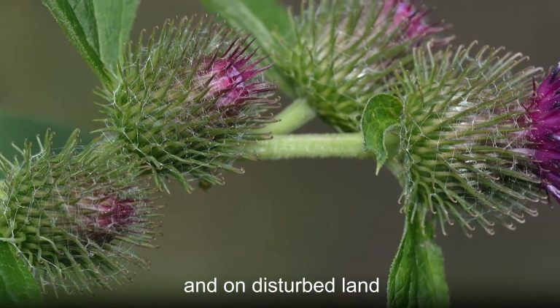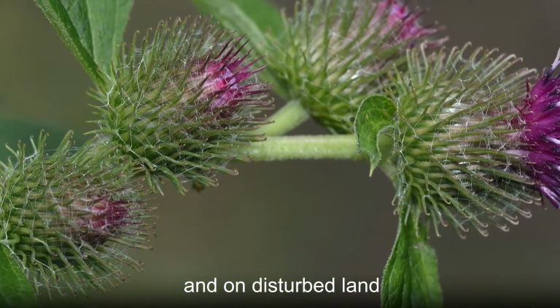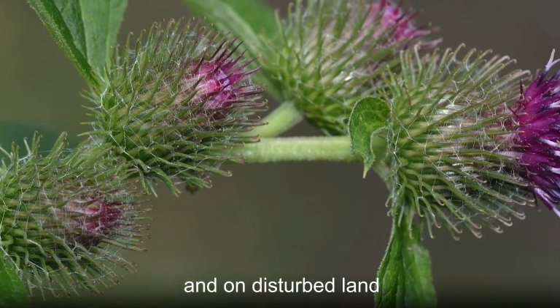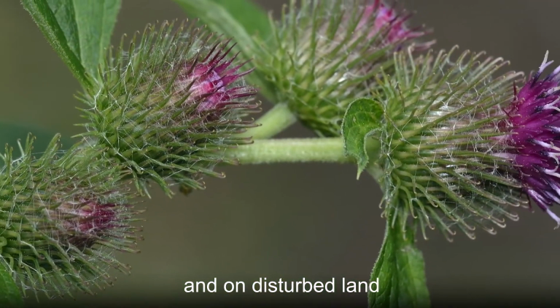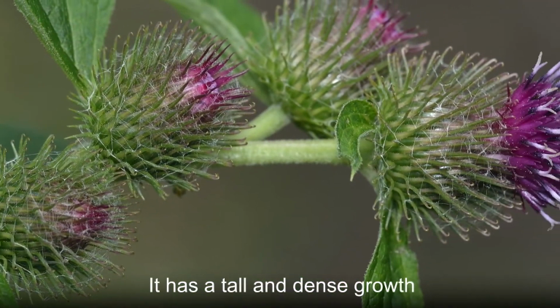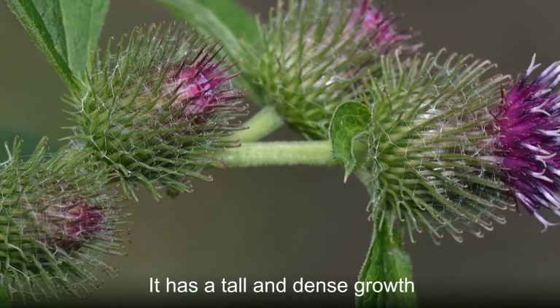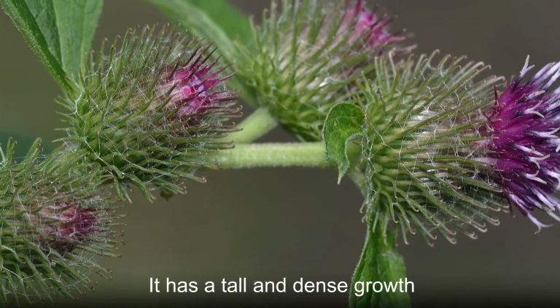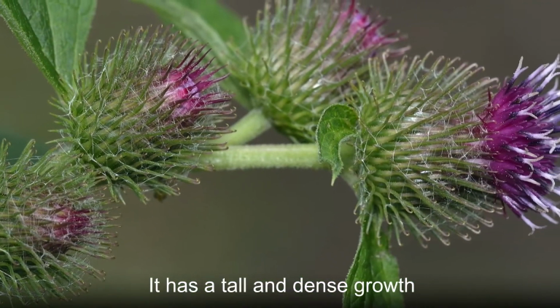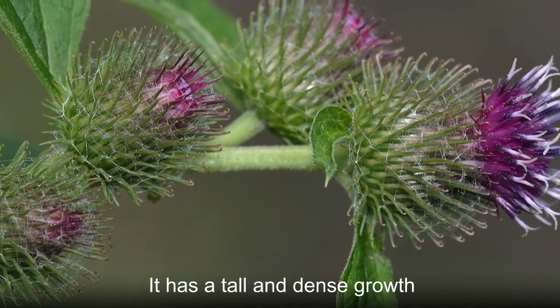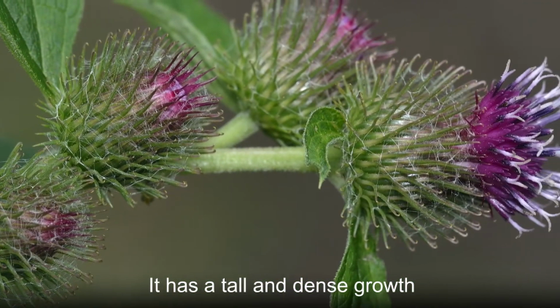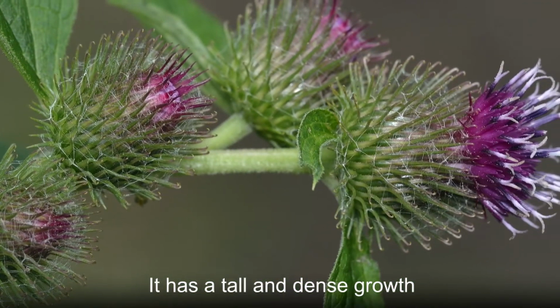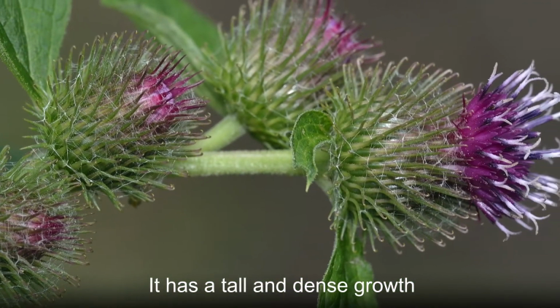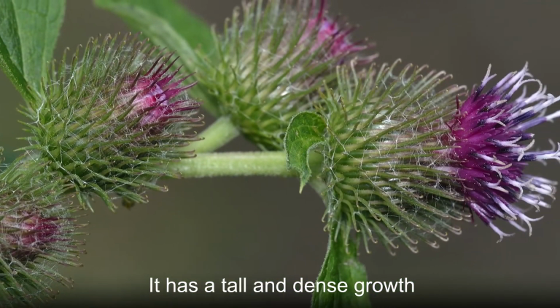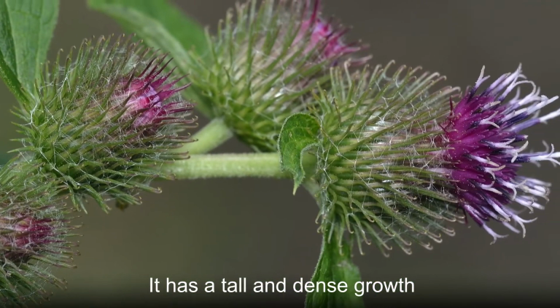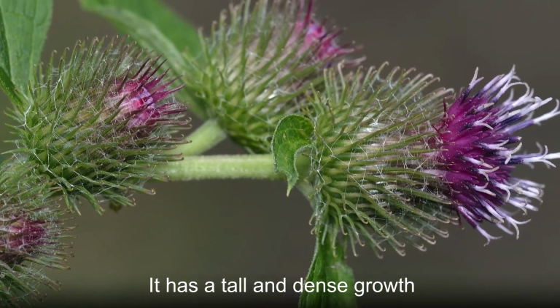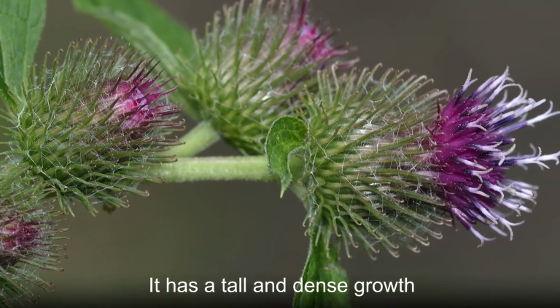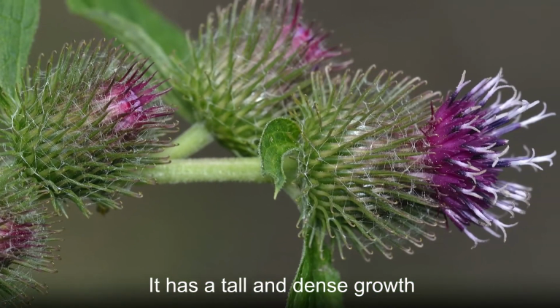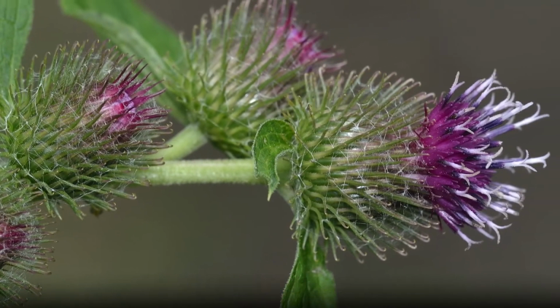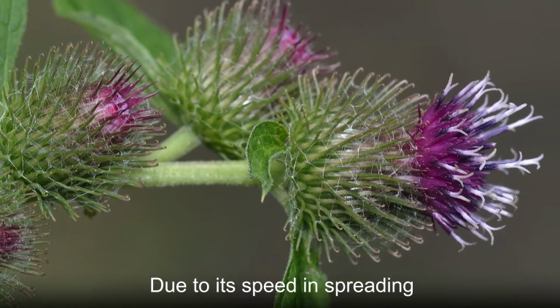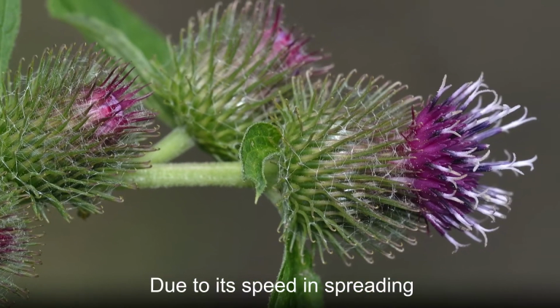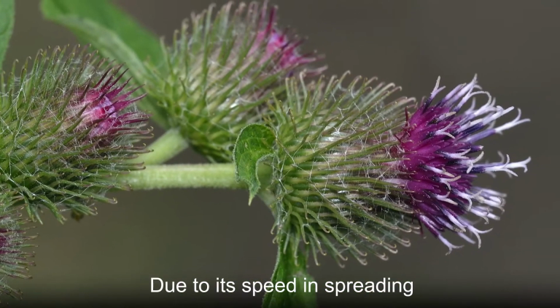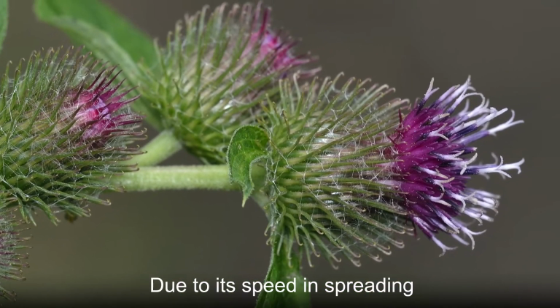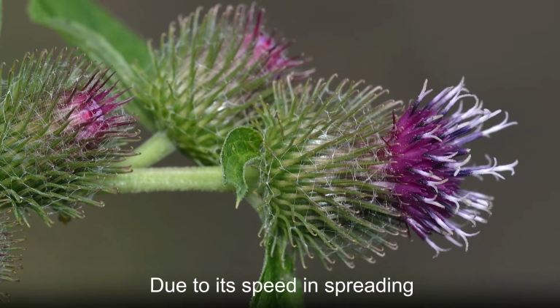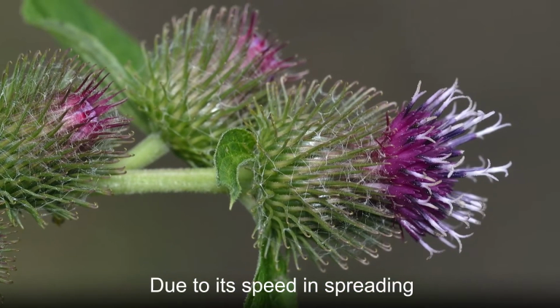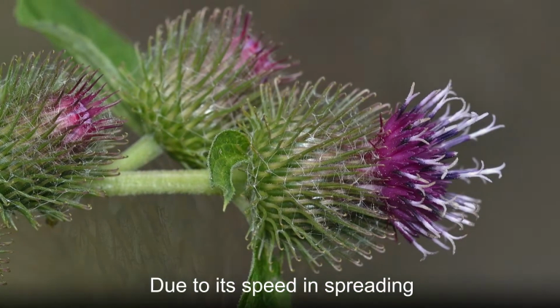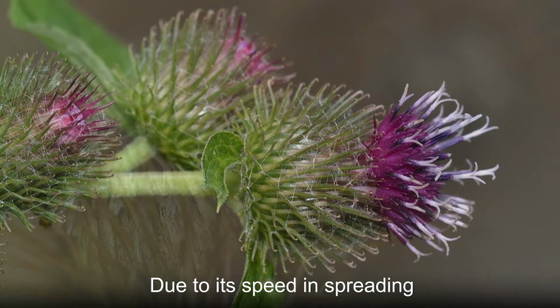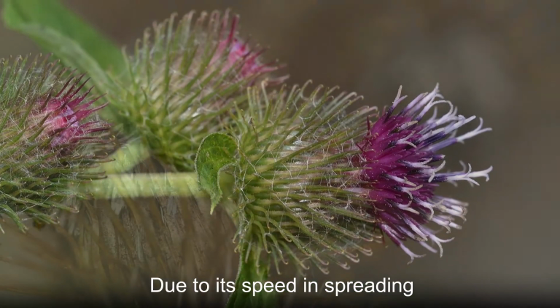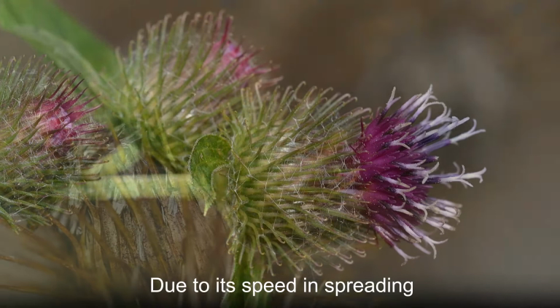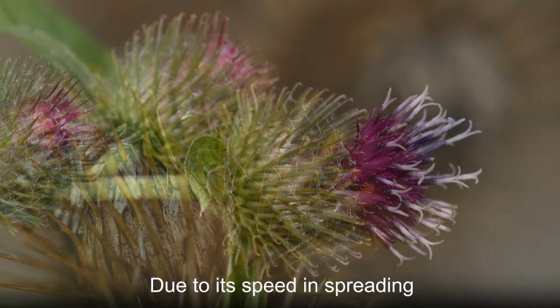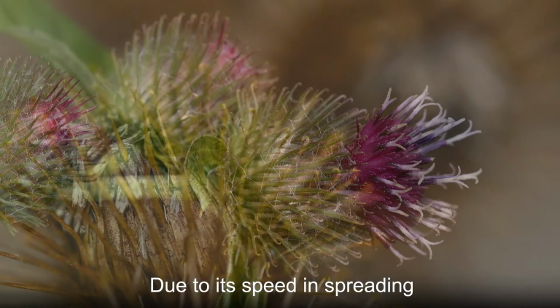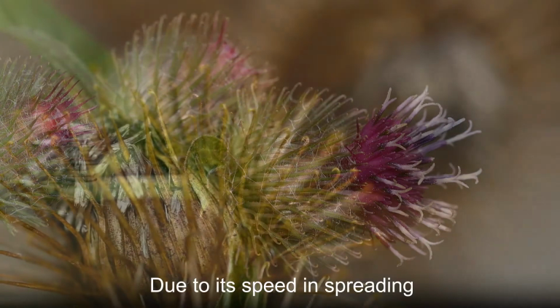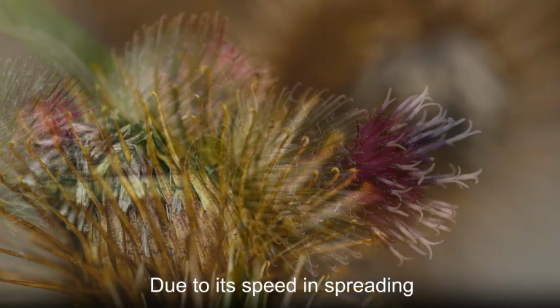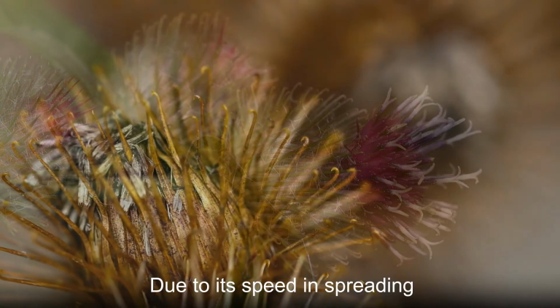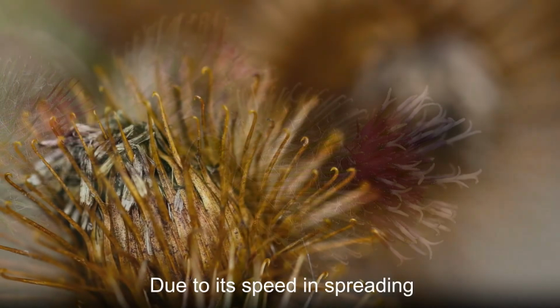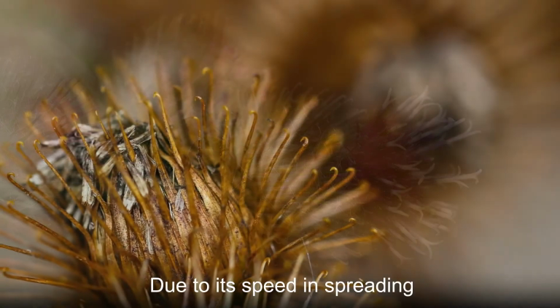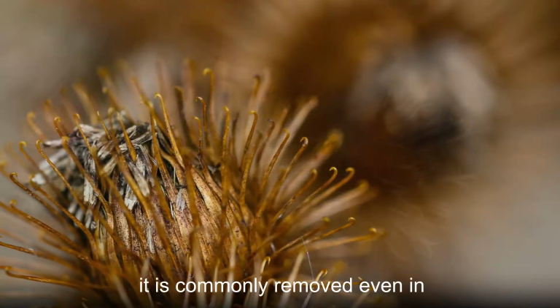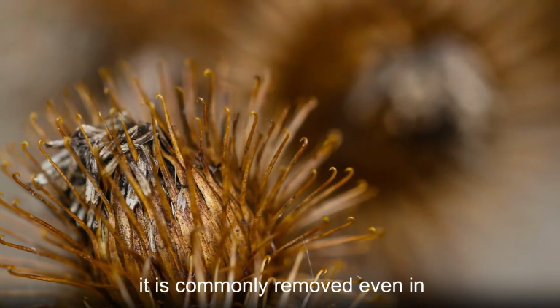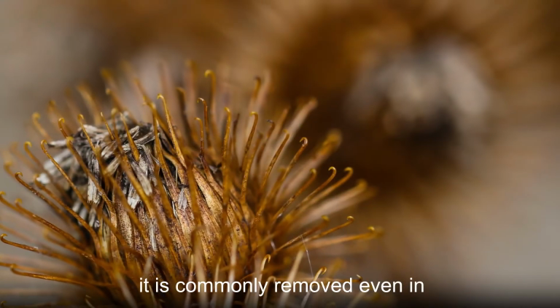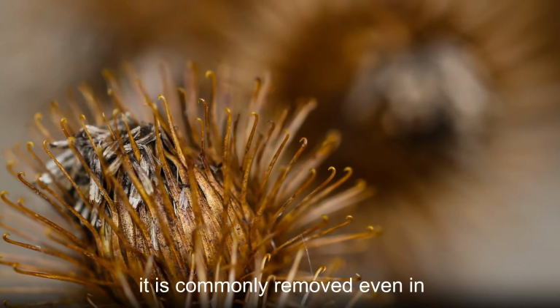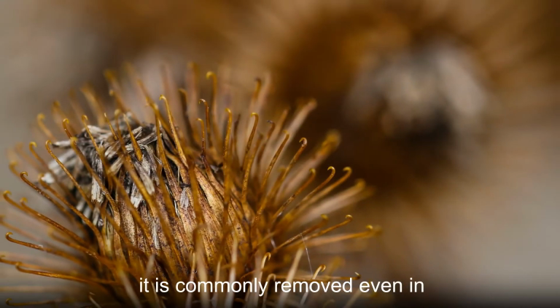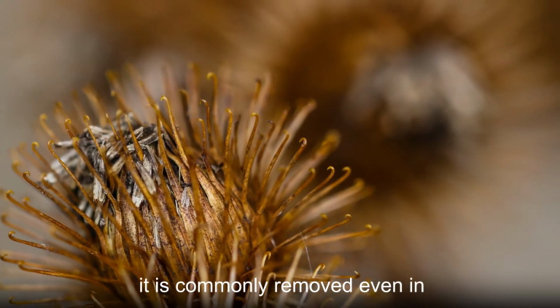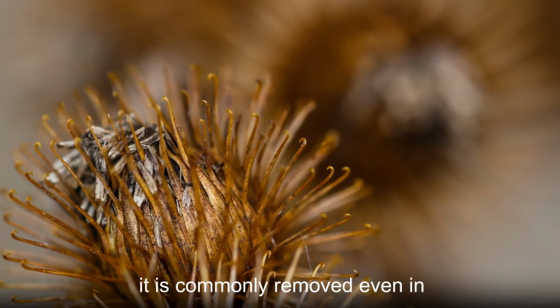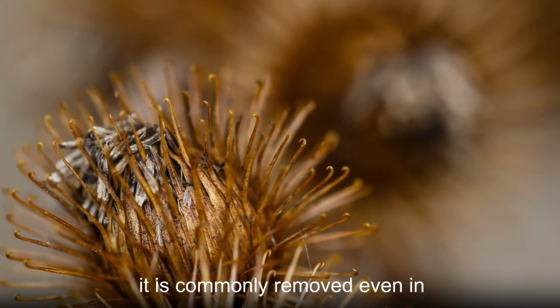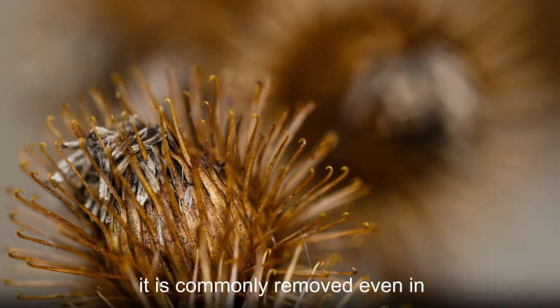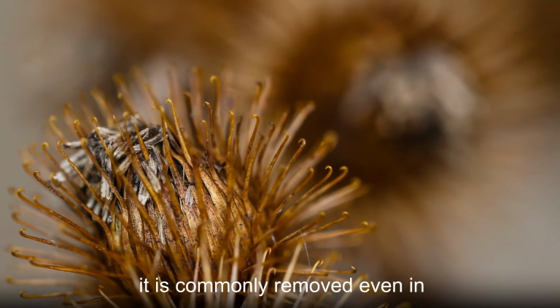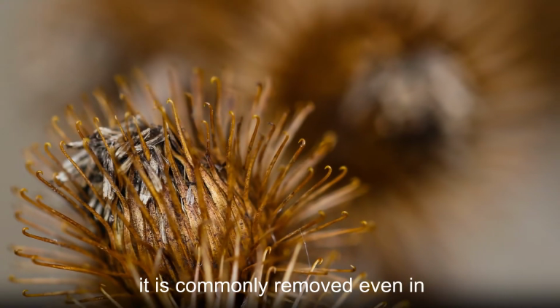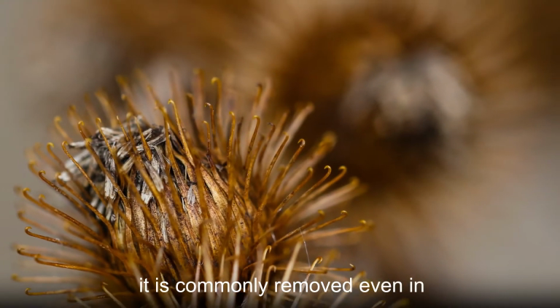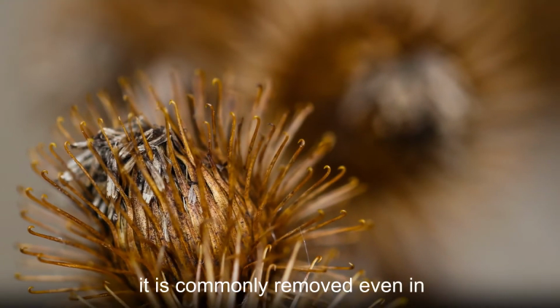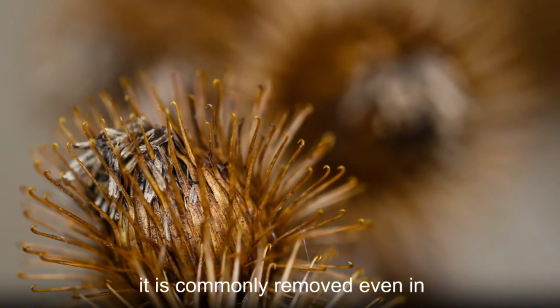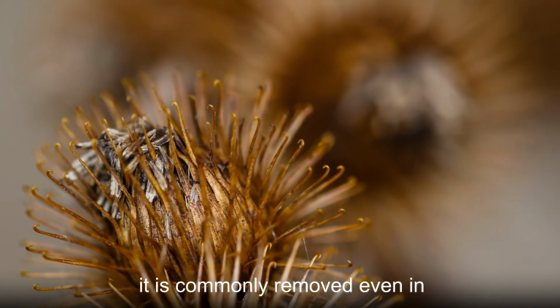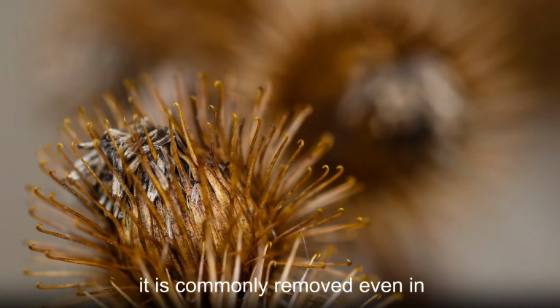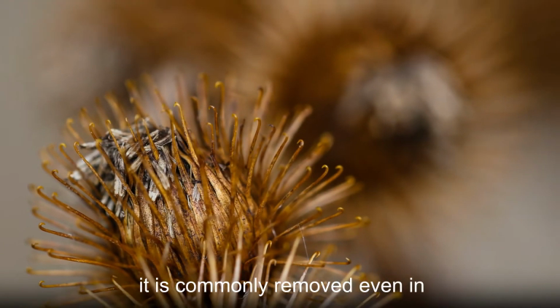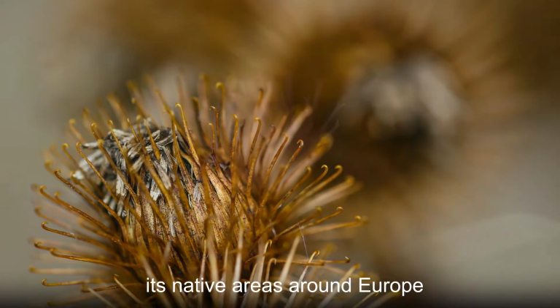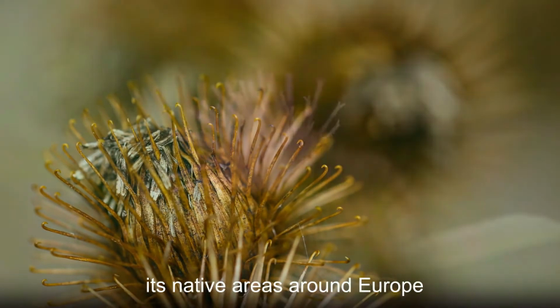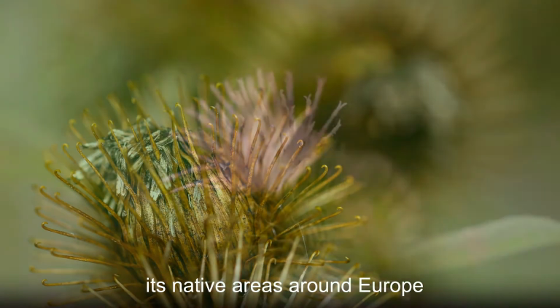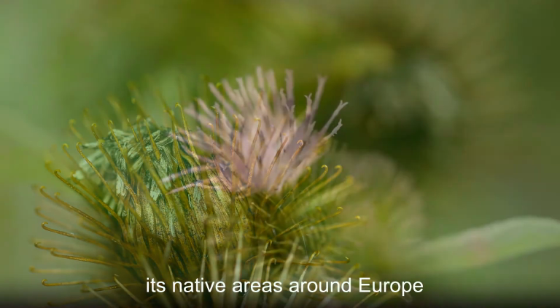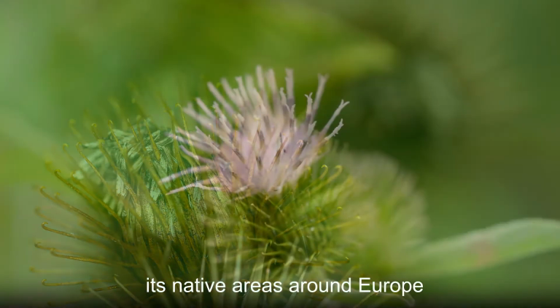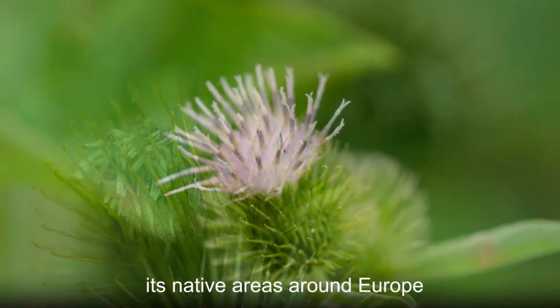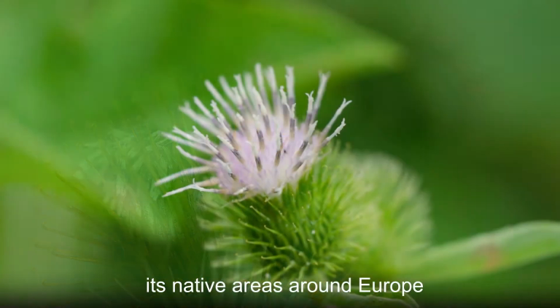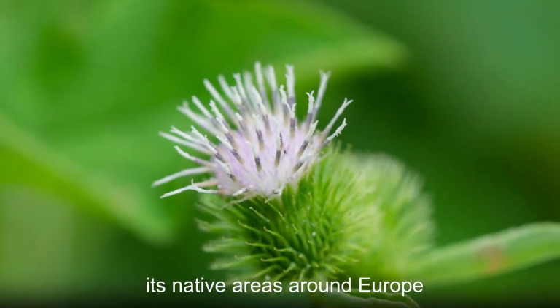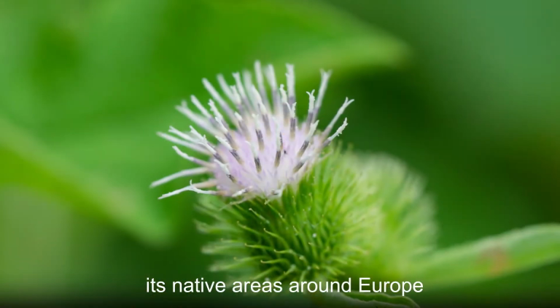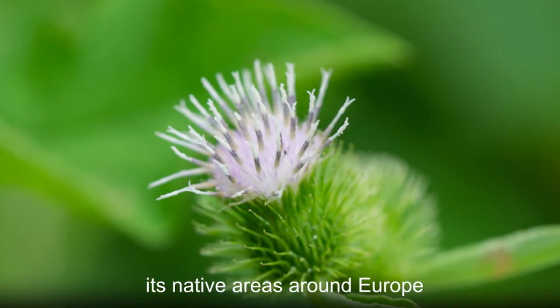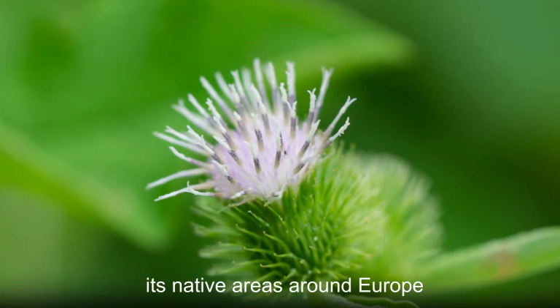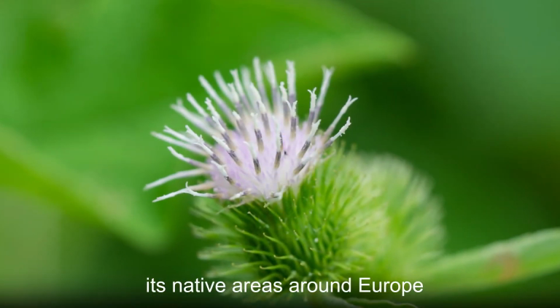It has a tall and dense growth. Due to its speed of spreading, it is commonly removed even in its native areas around Europe.